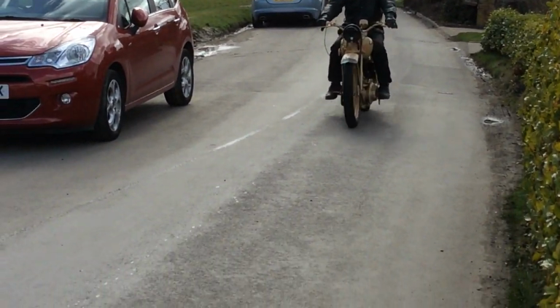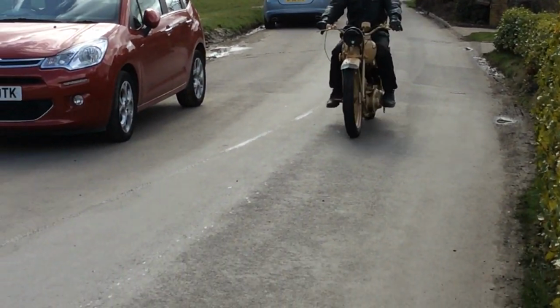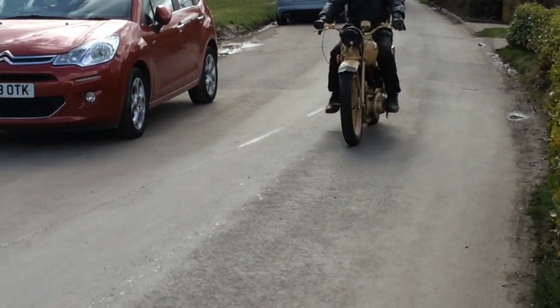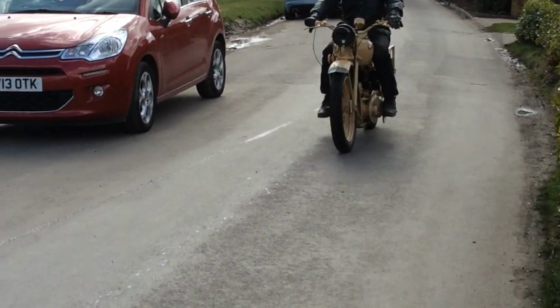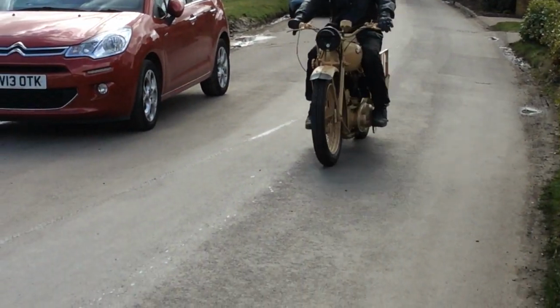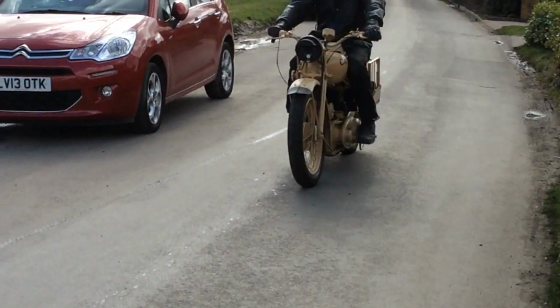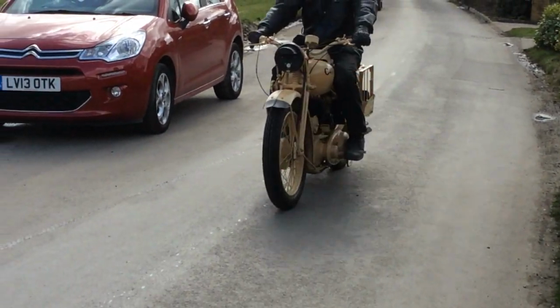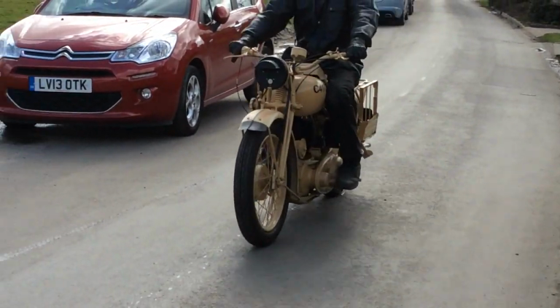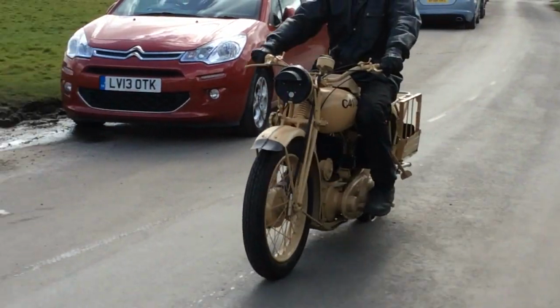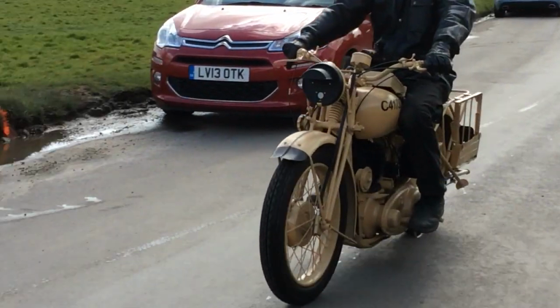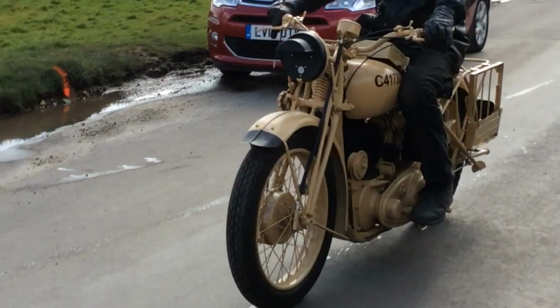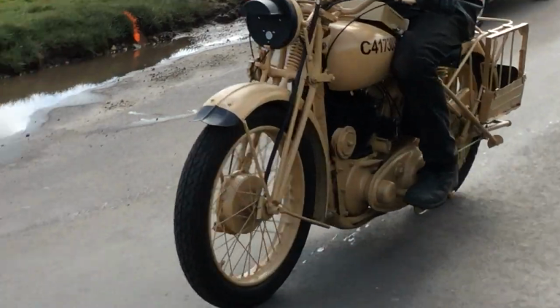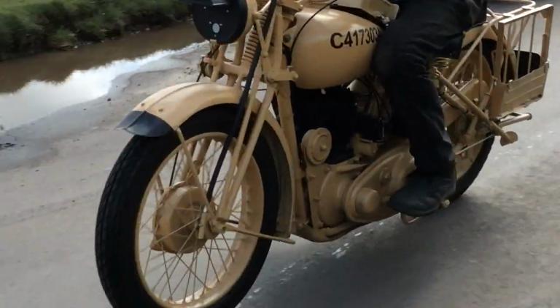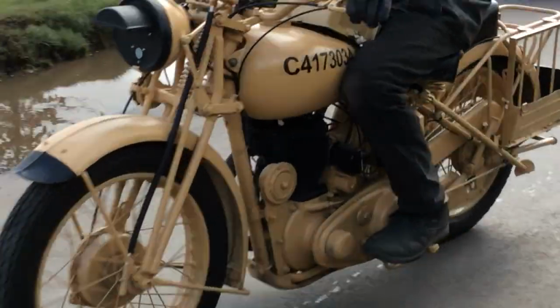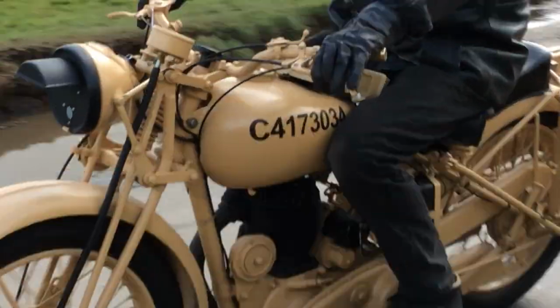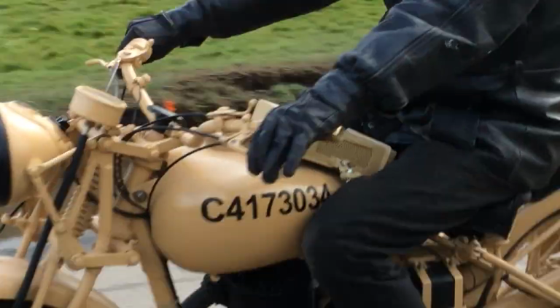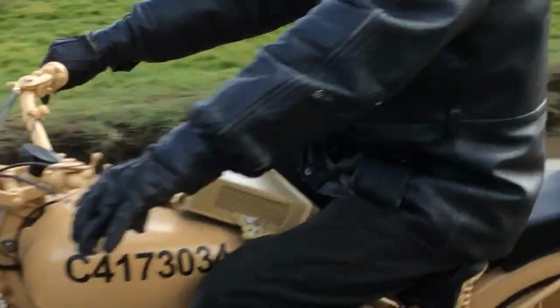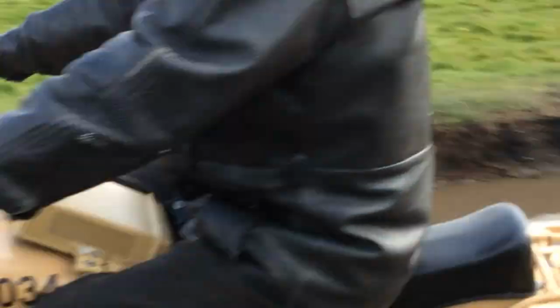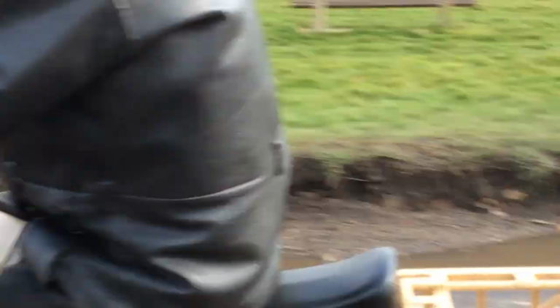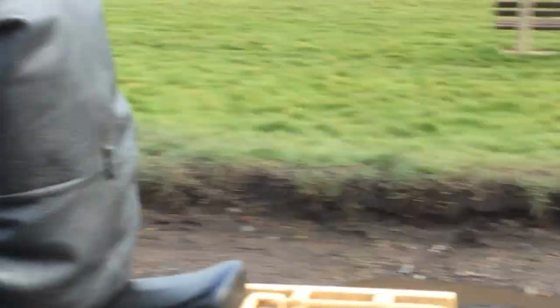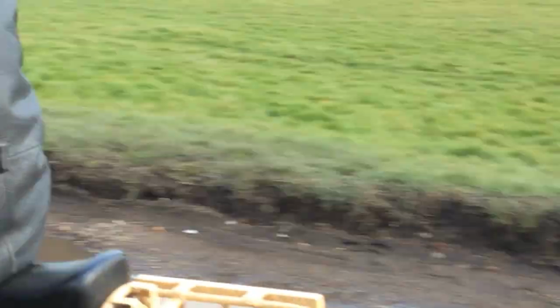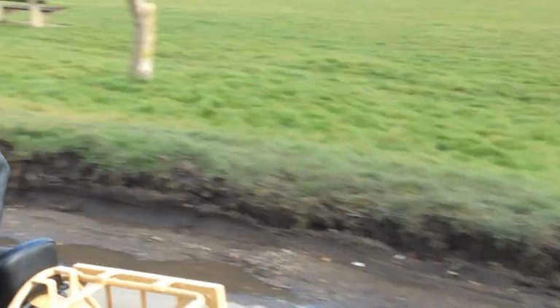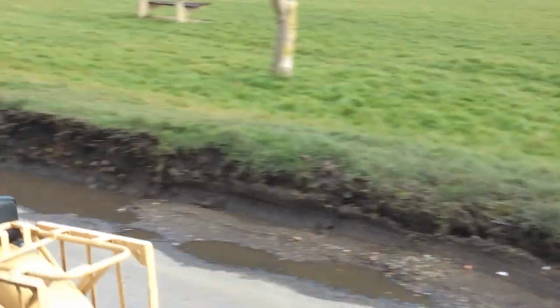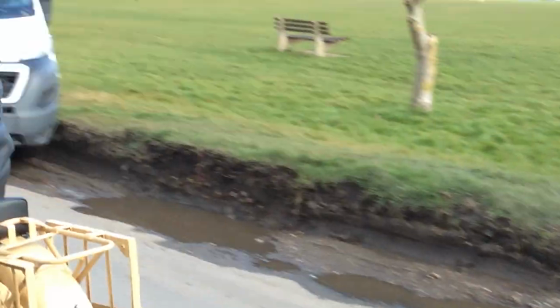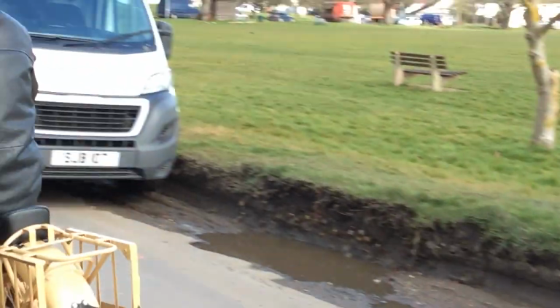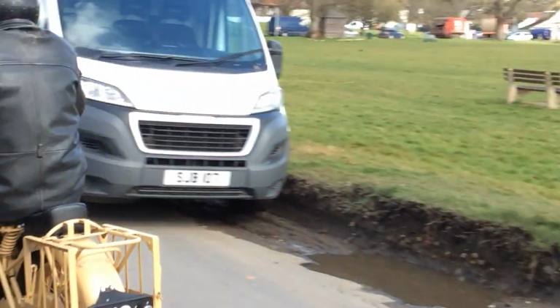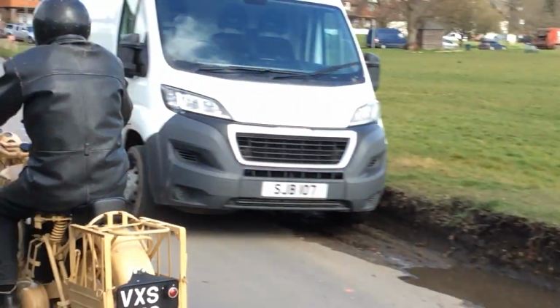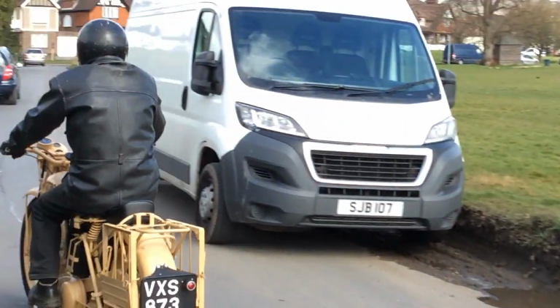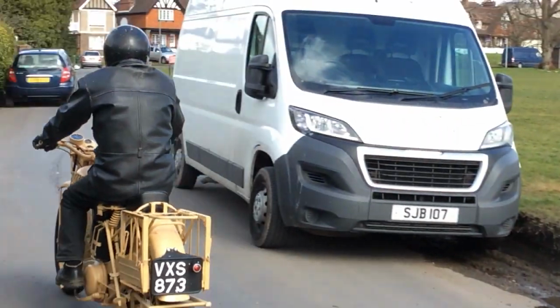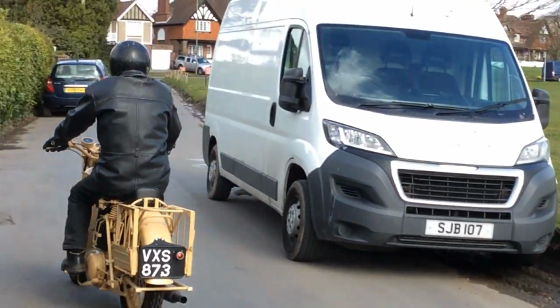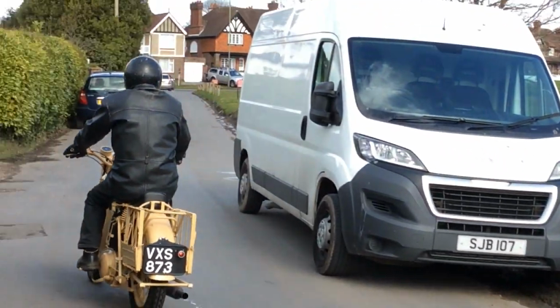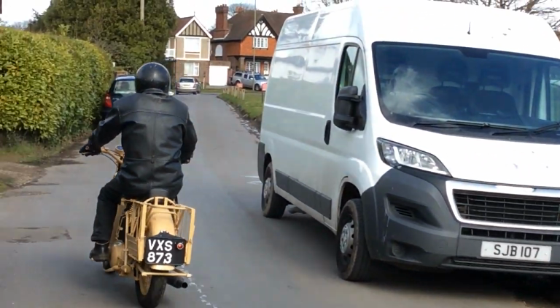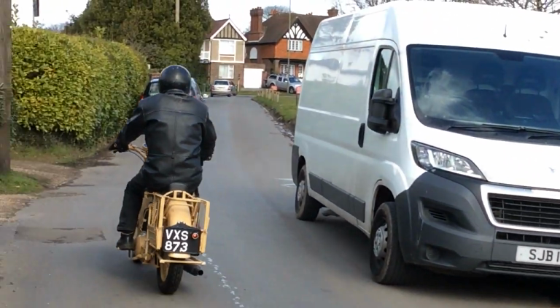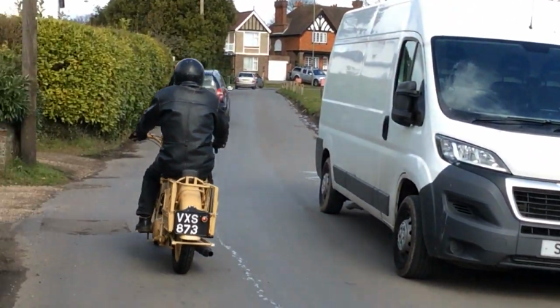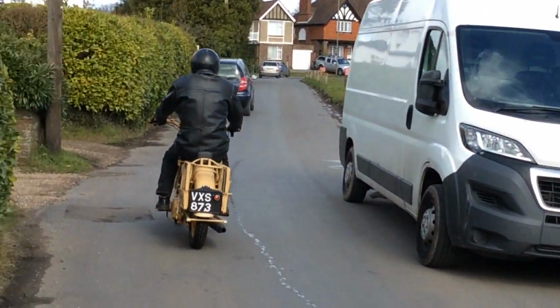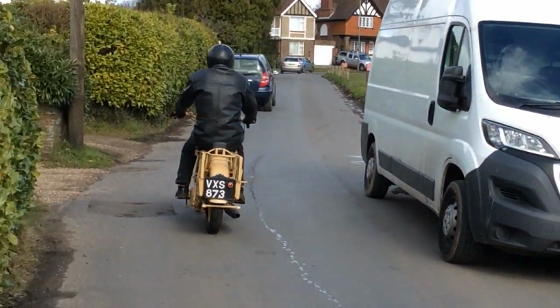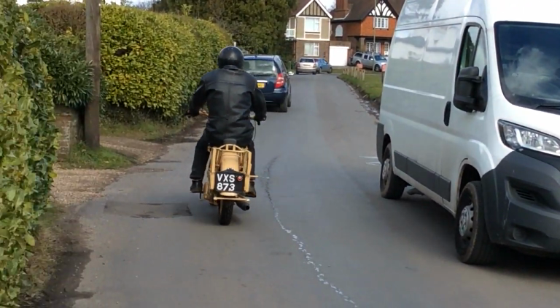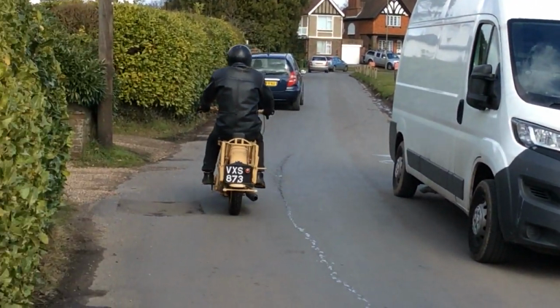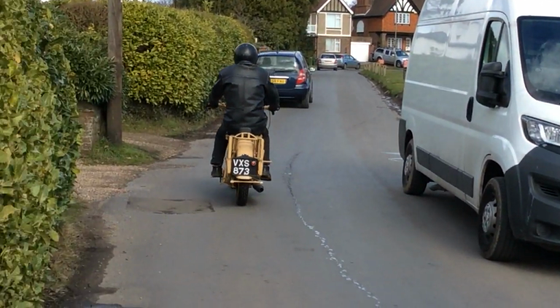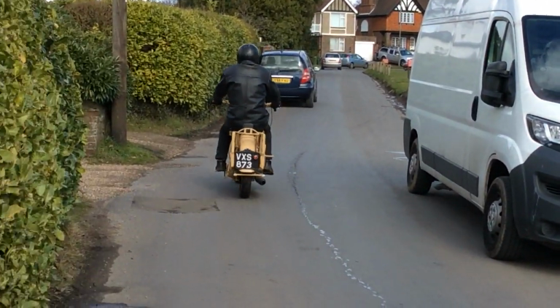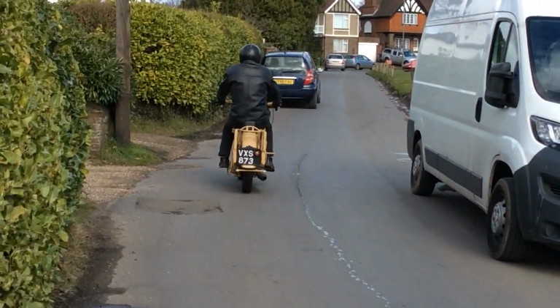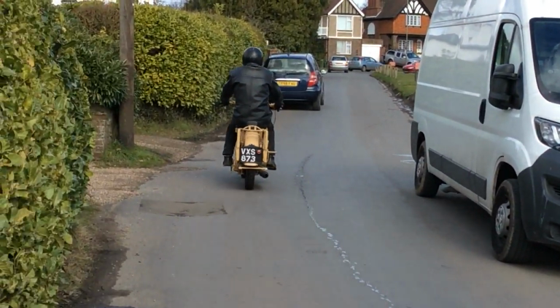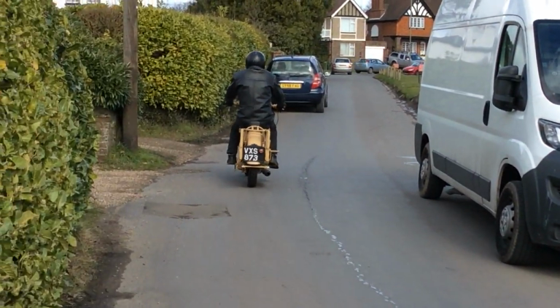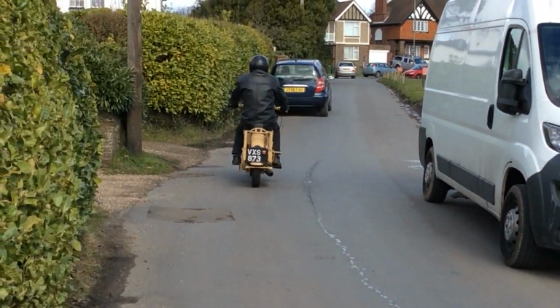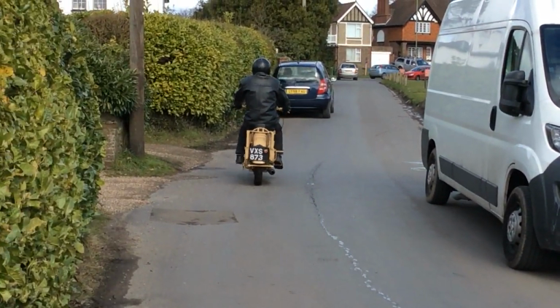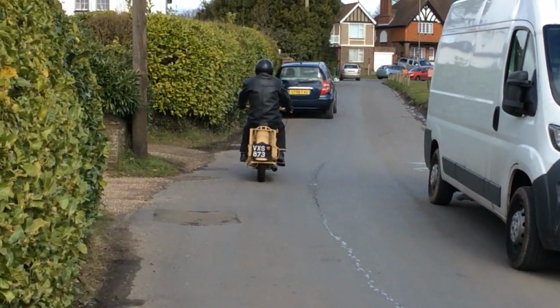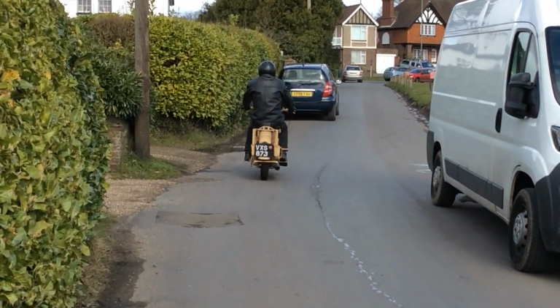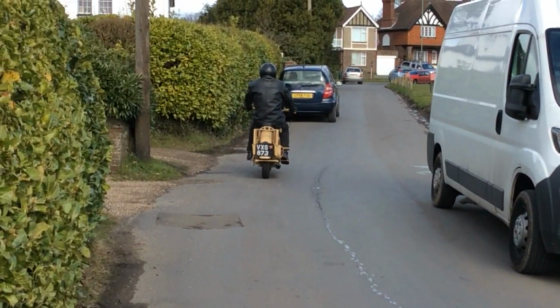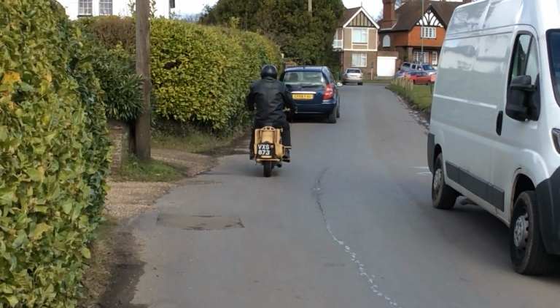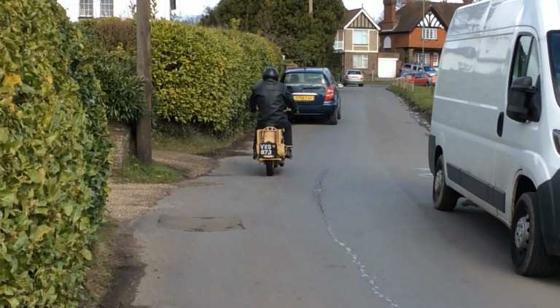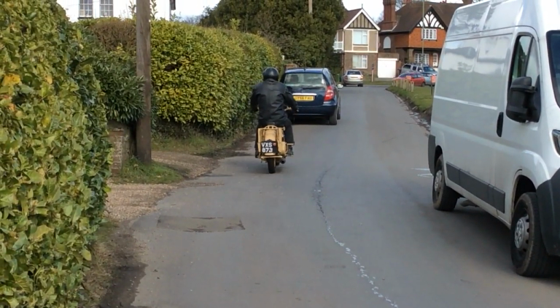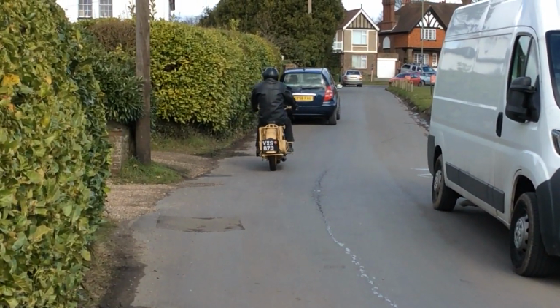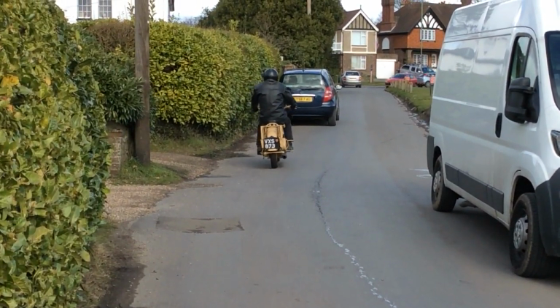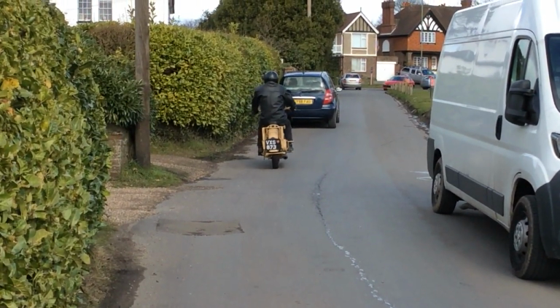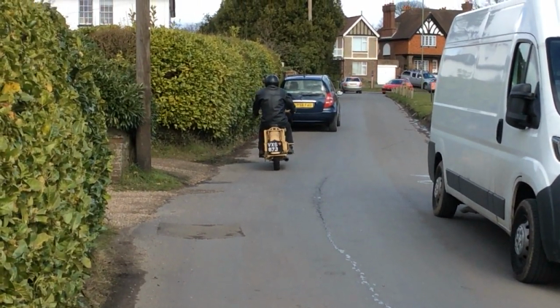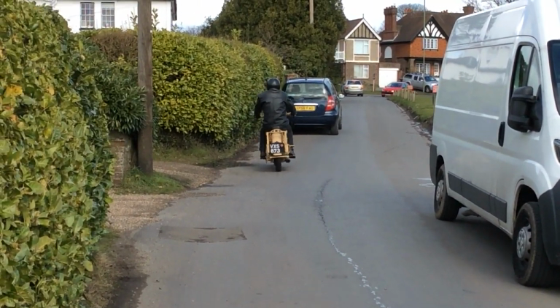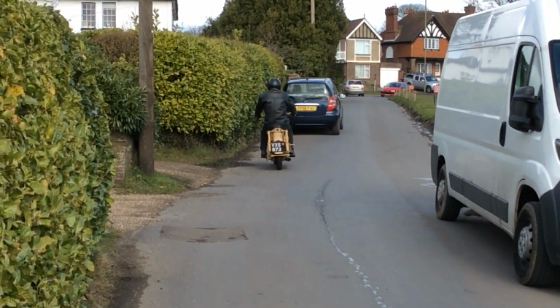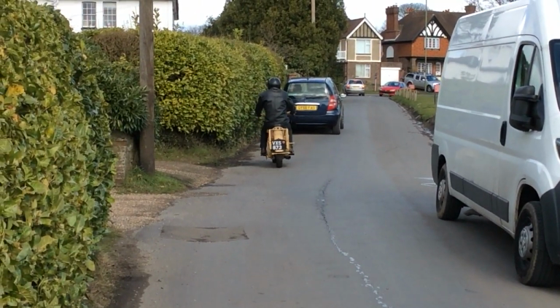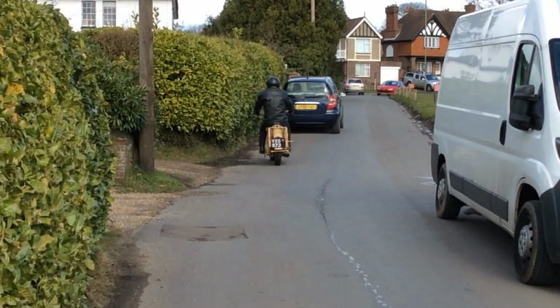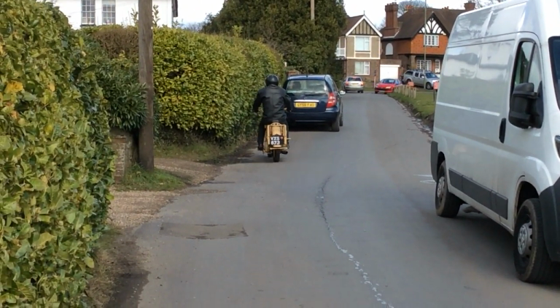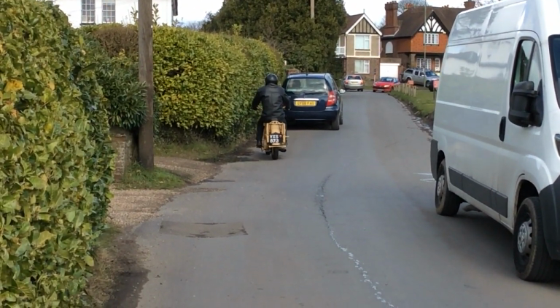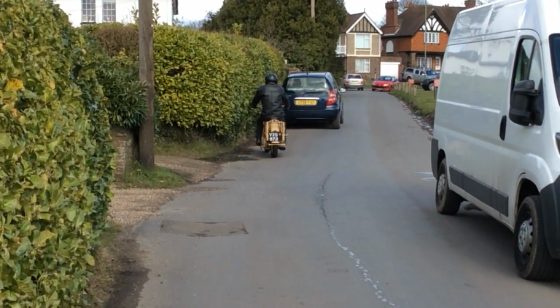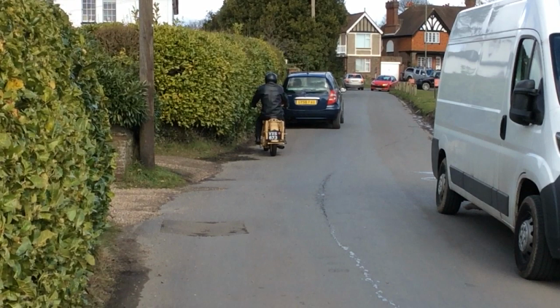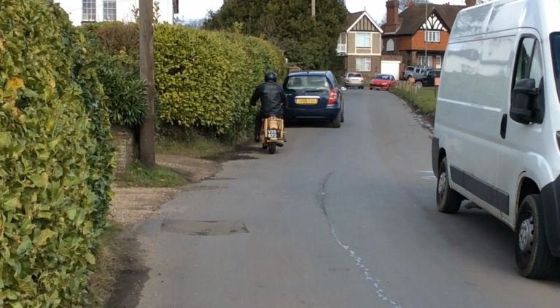Runs beautifully. We've just done a 20-mile ride just to test her out.